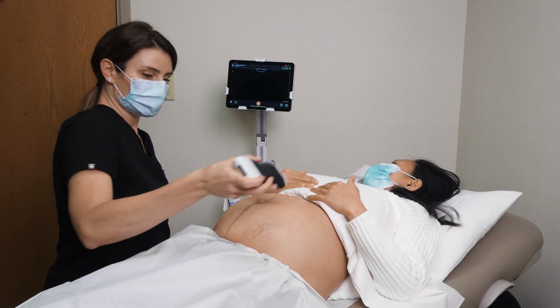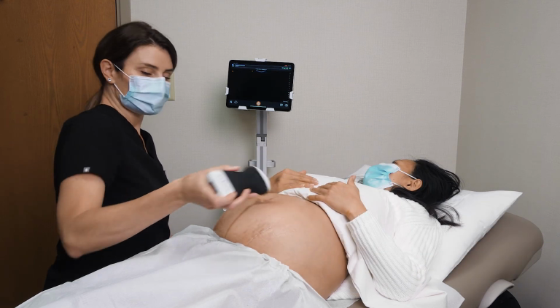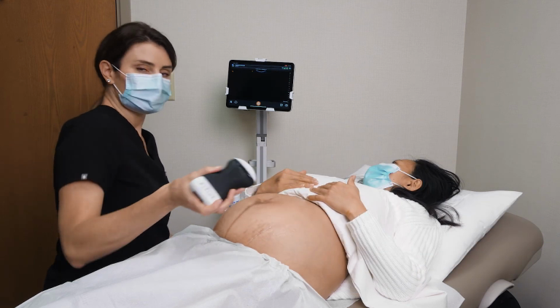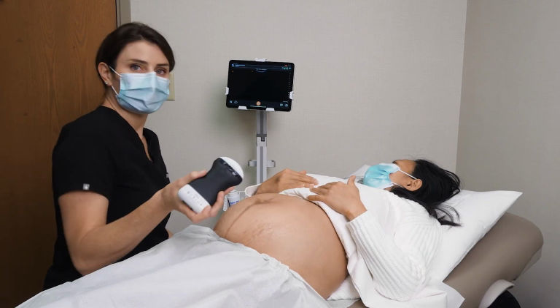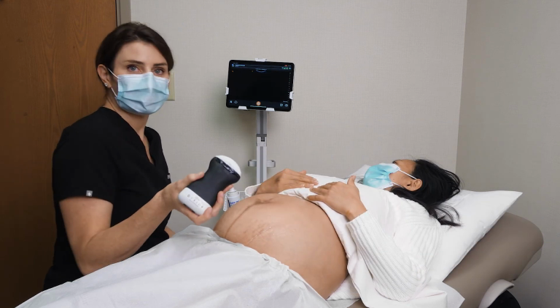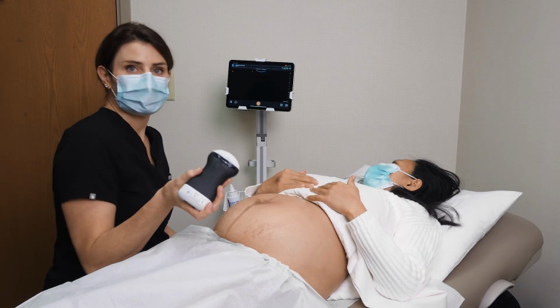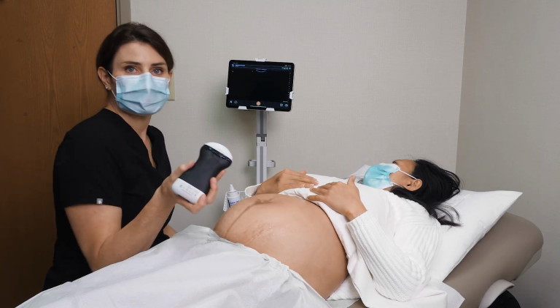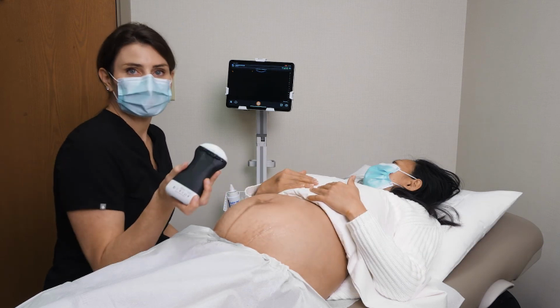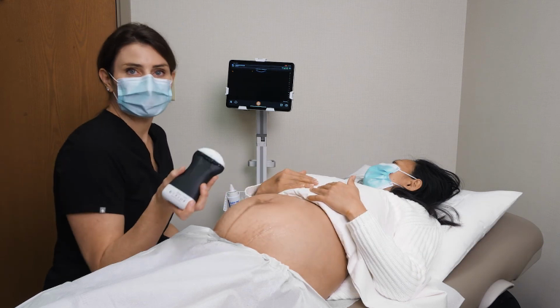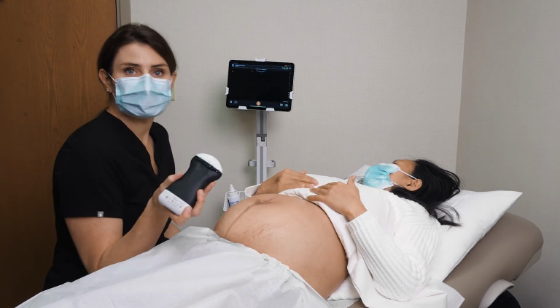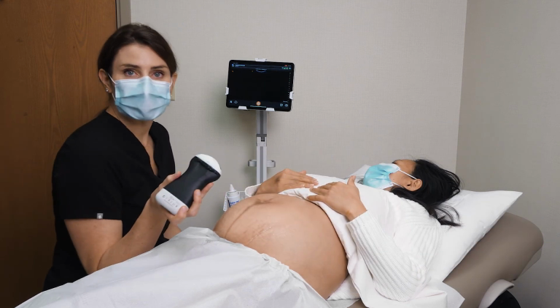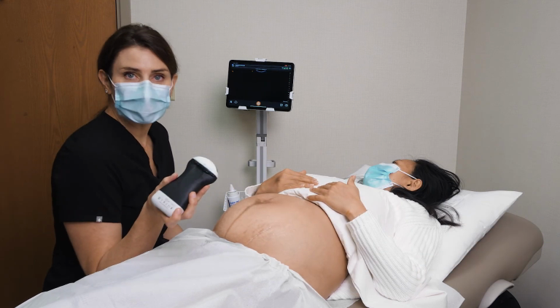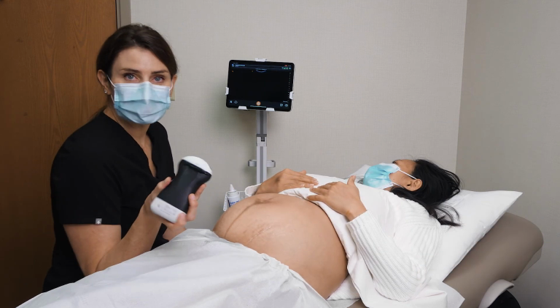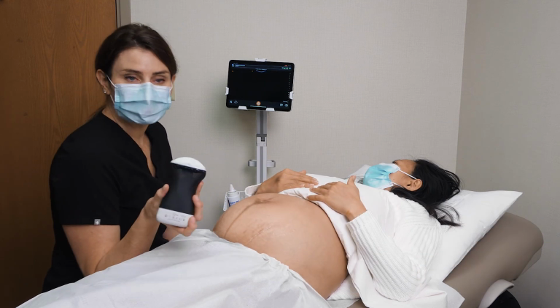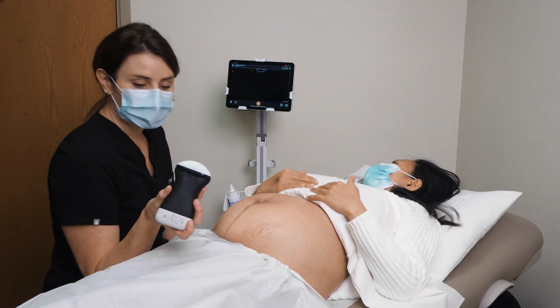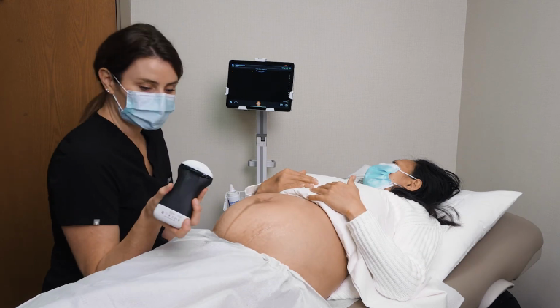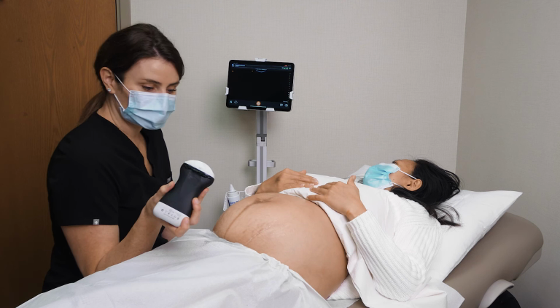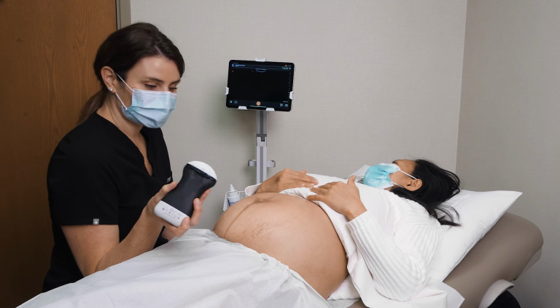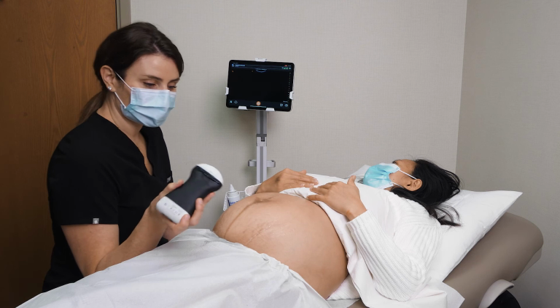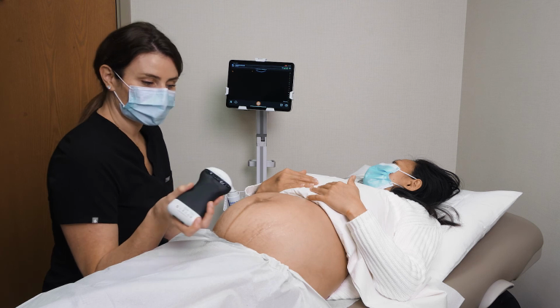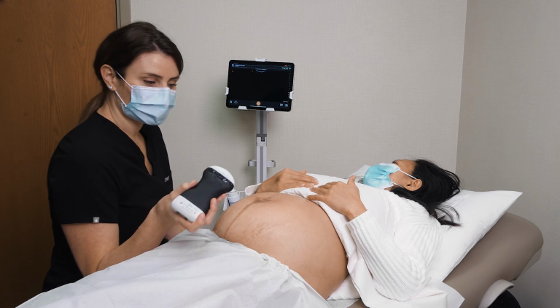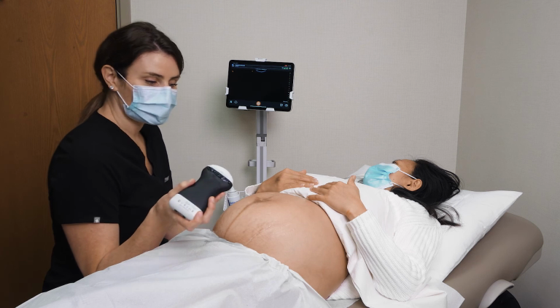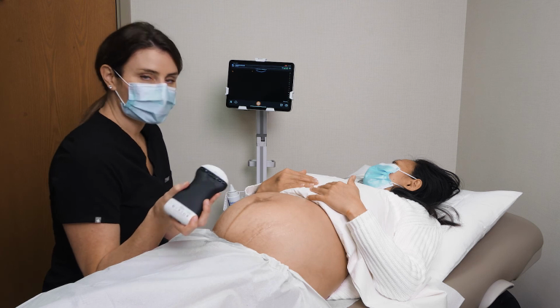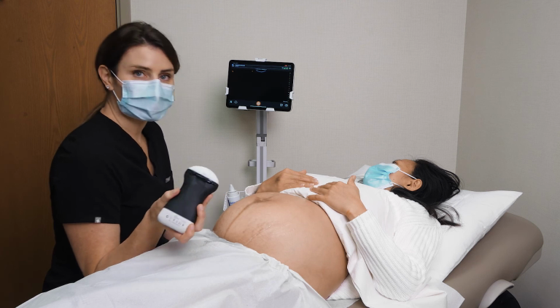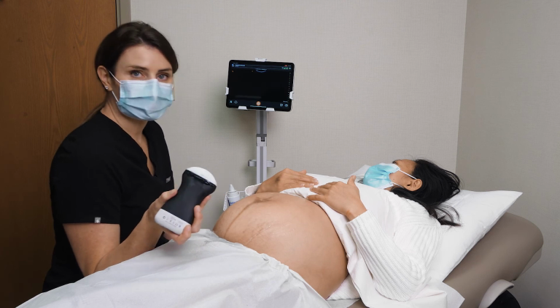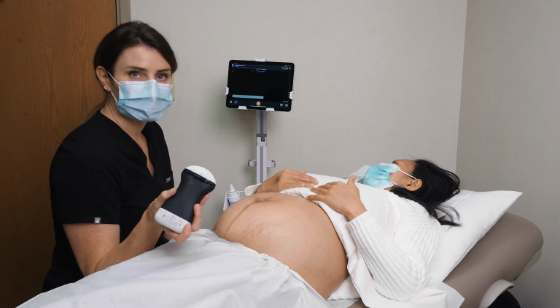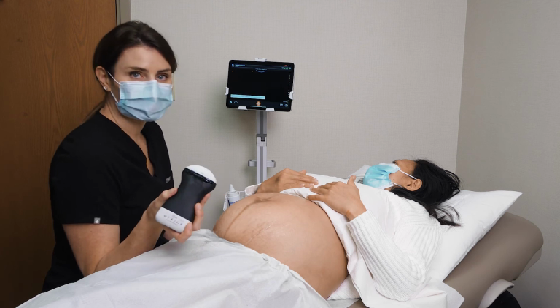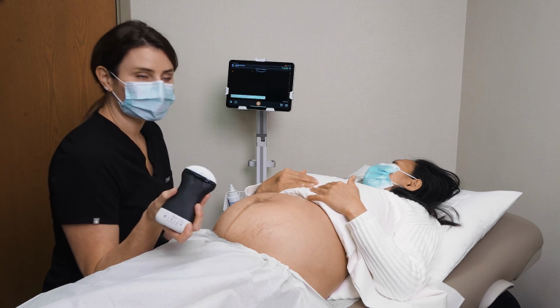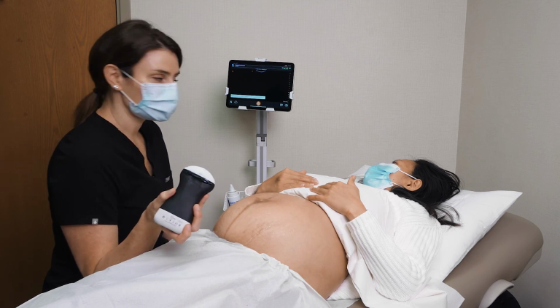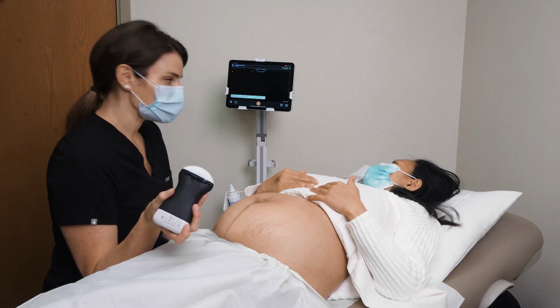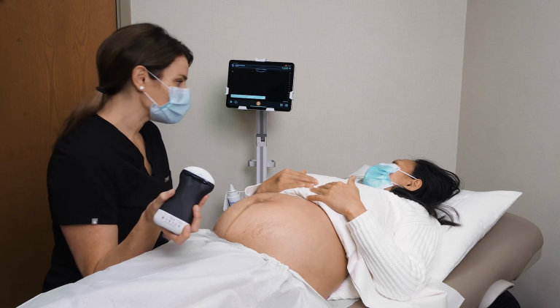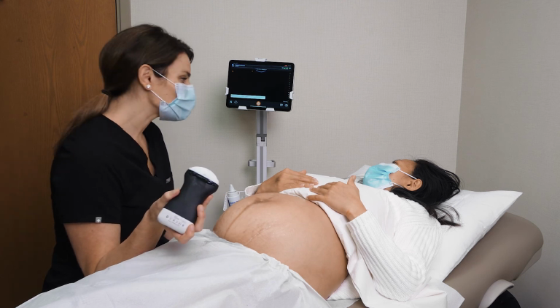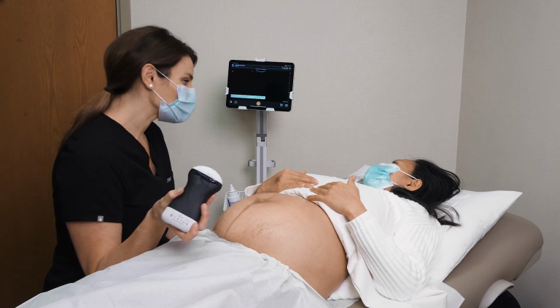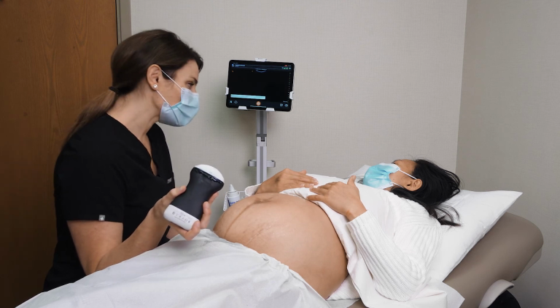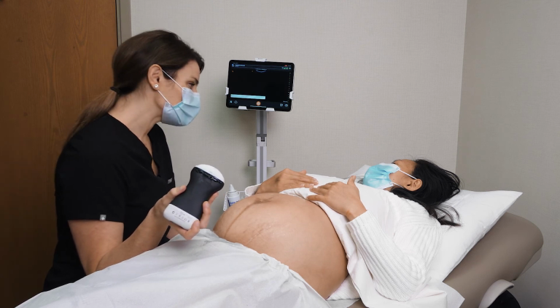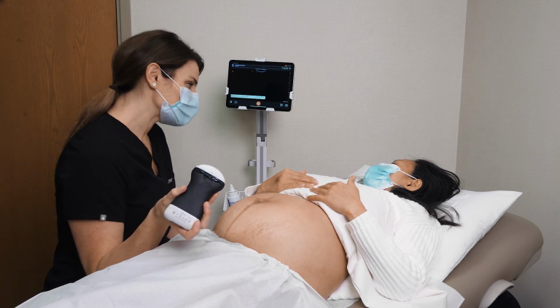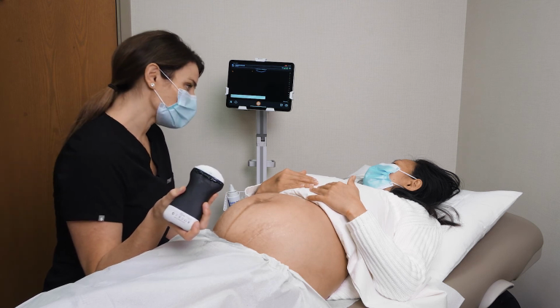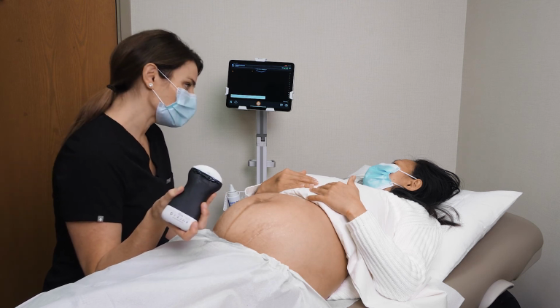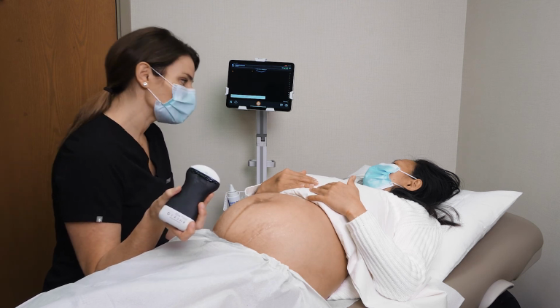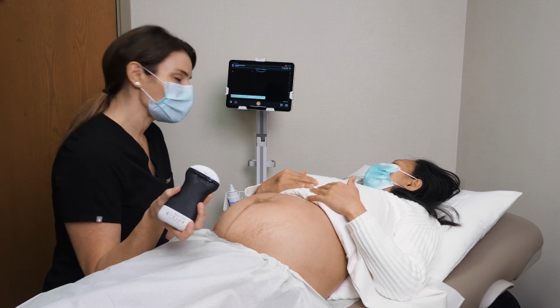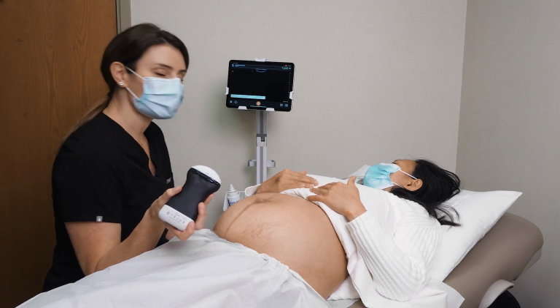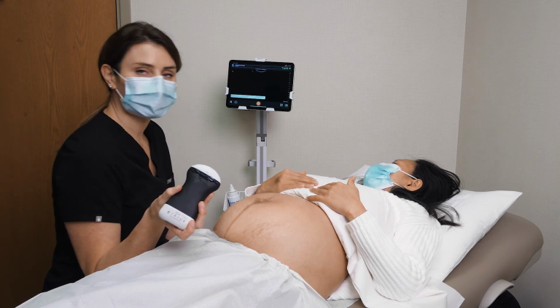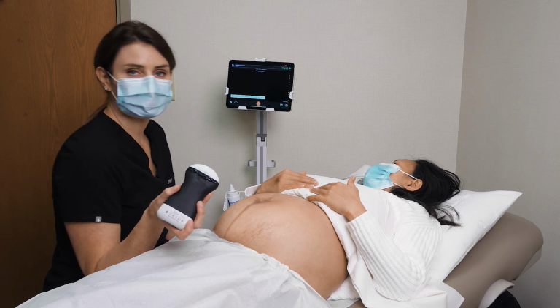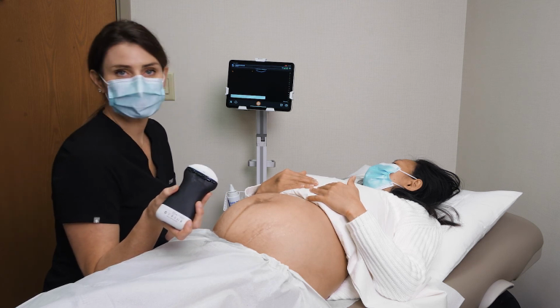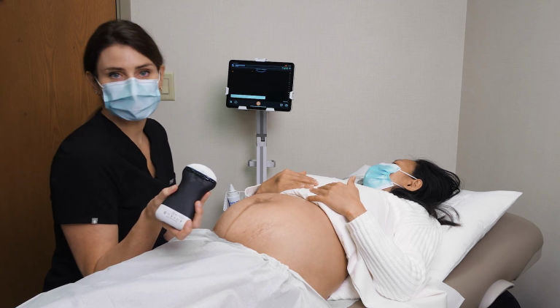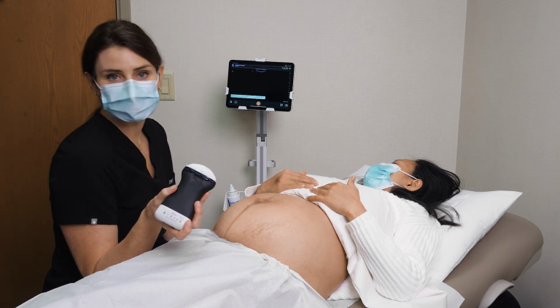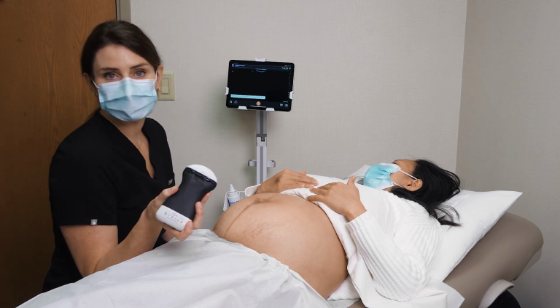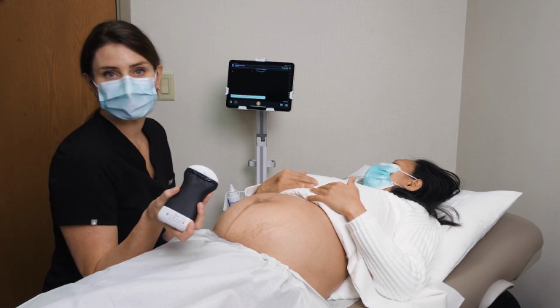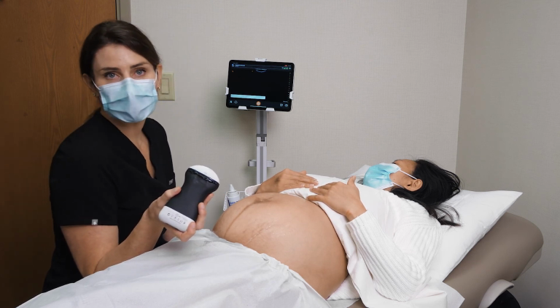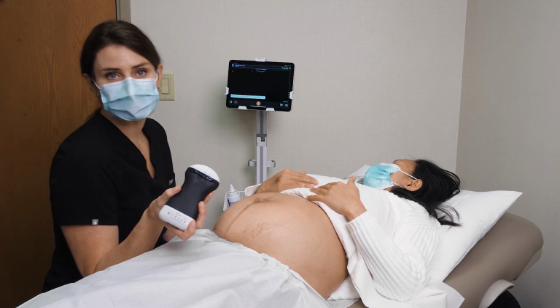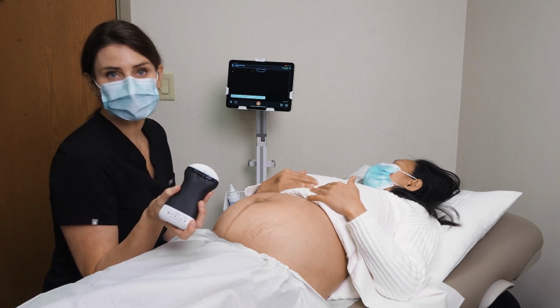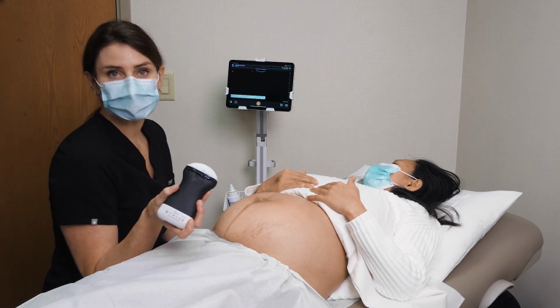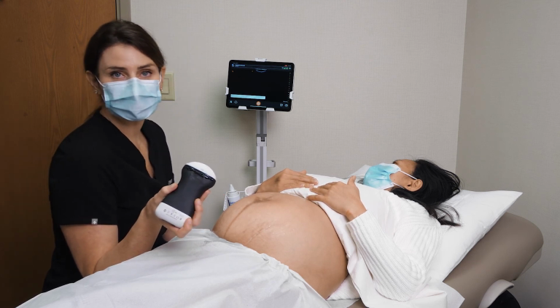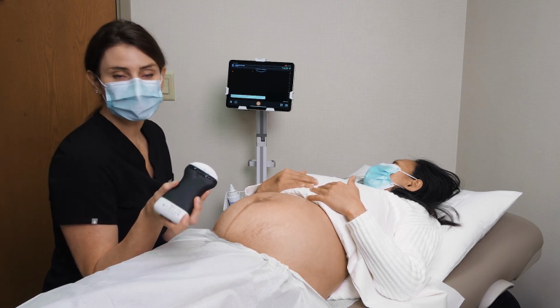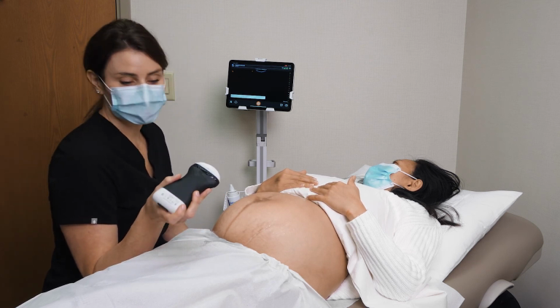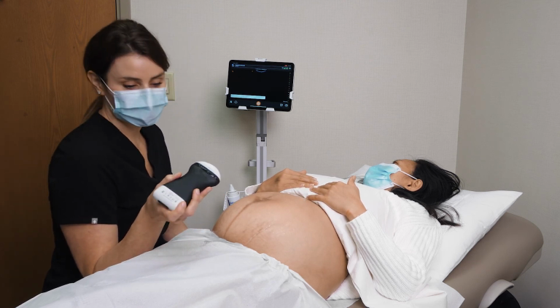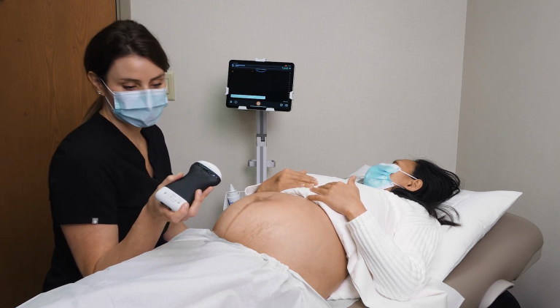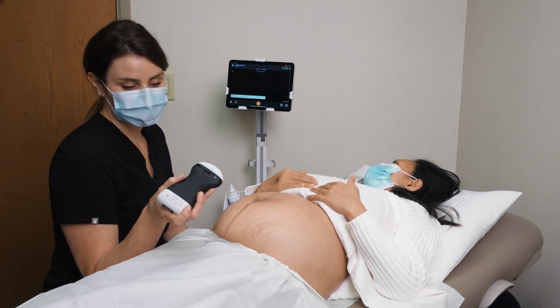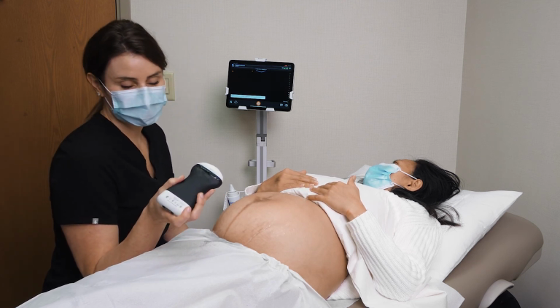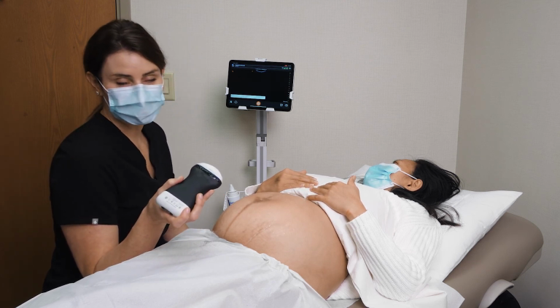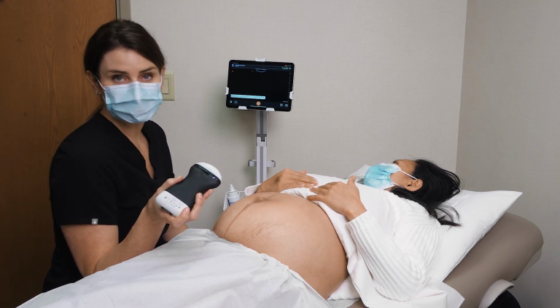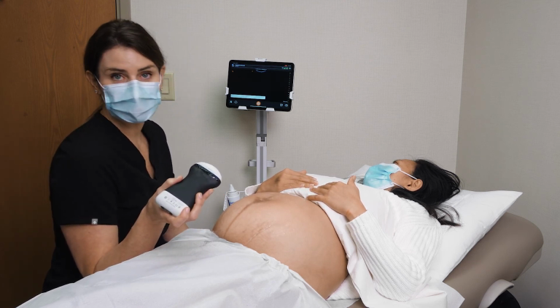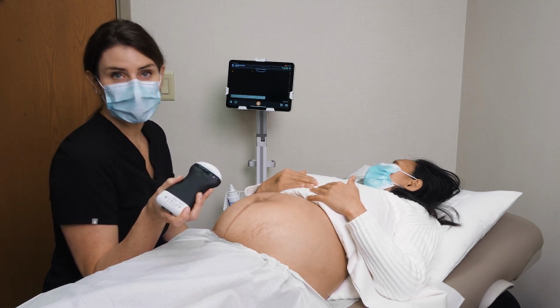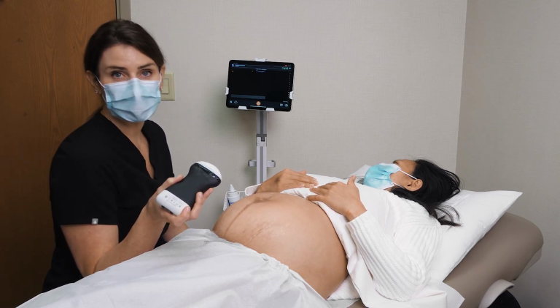With the bedside scan we've been able to confirm that baby's vertex, or head down, and that the placenta is anterior and doesn't appear to be low.